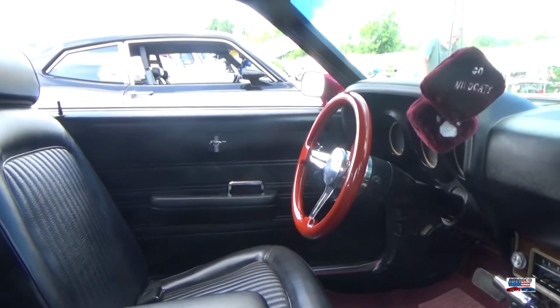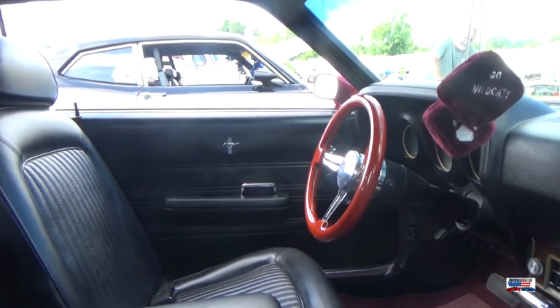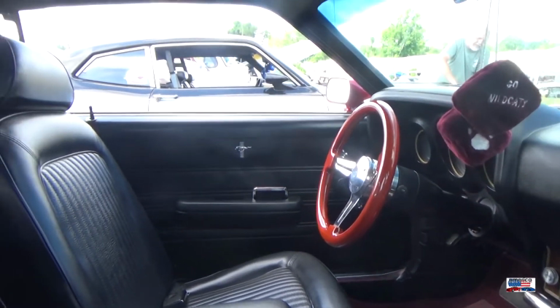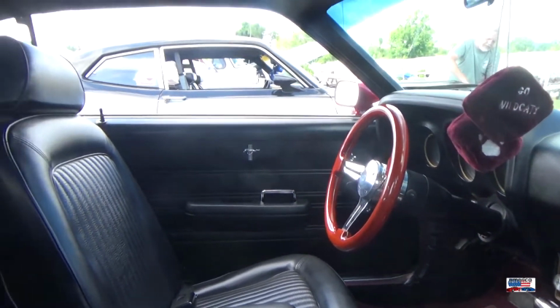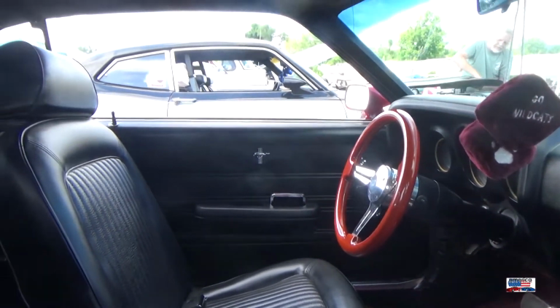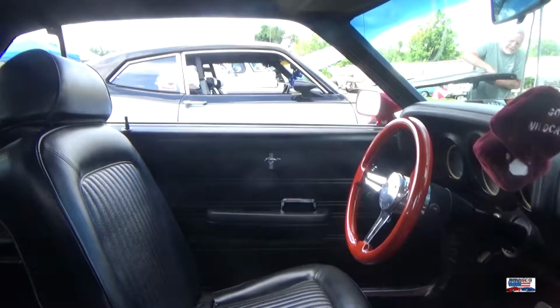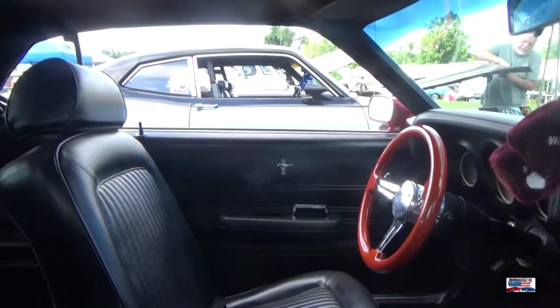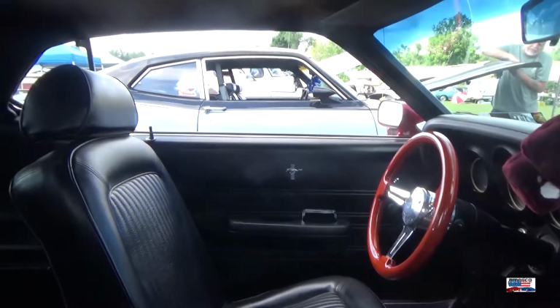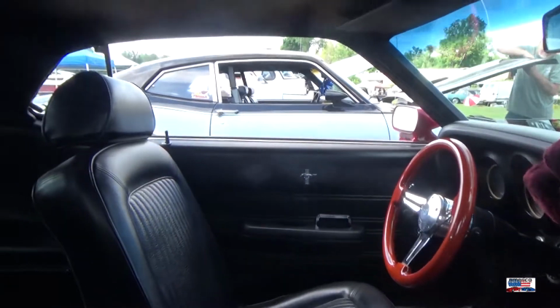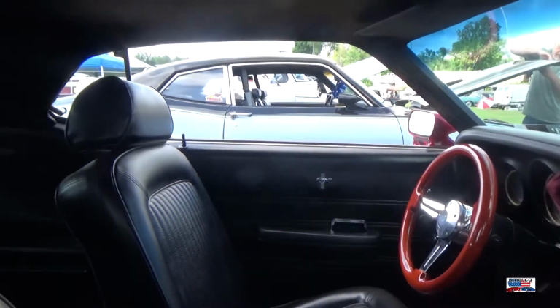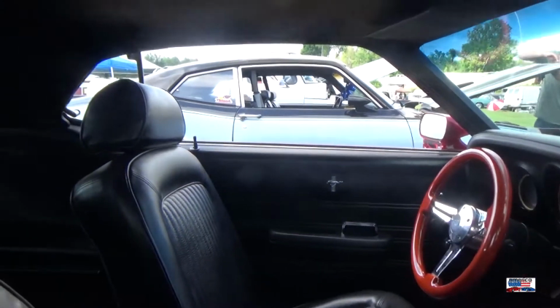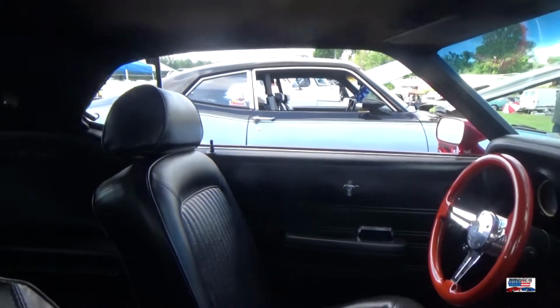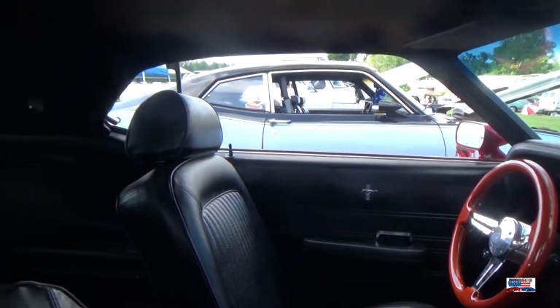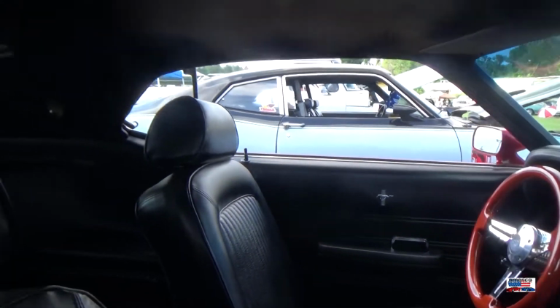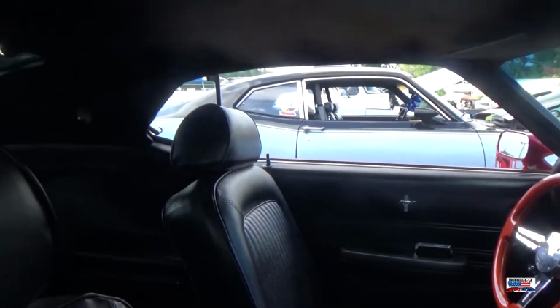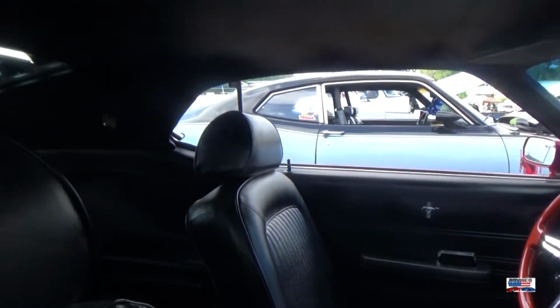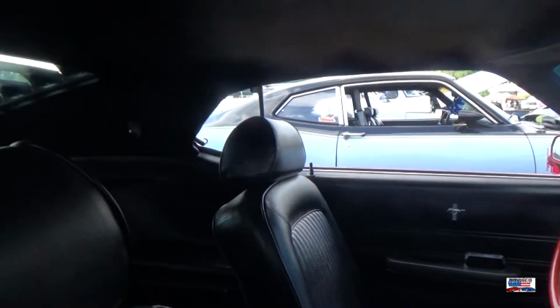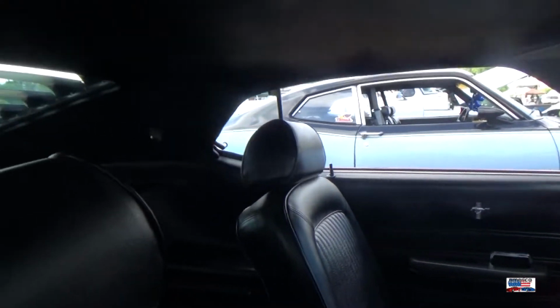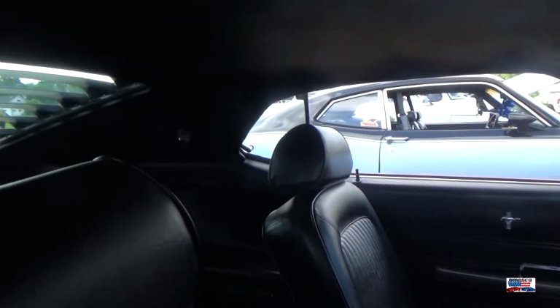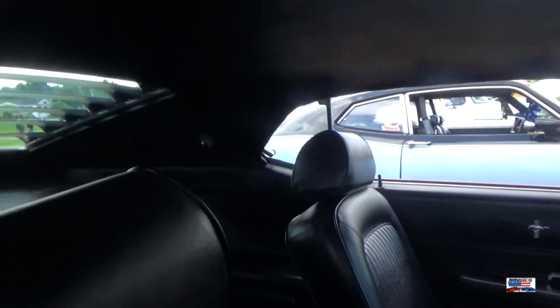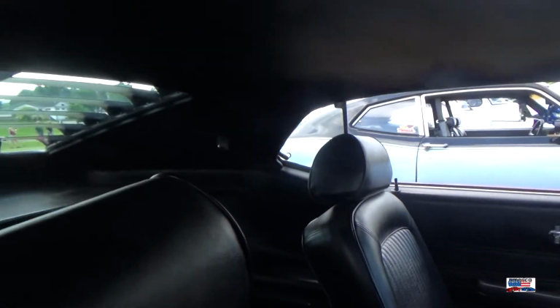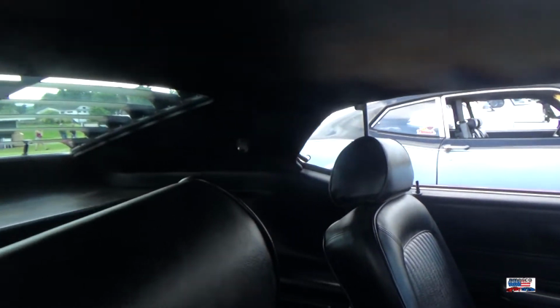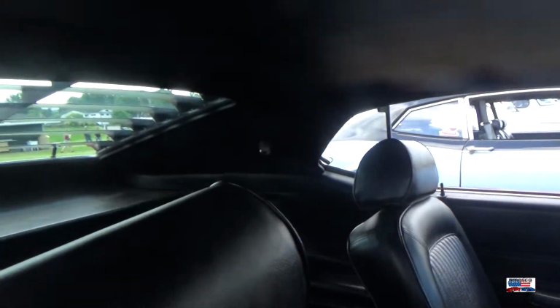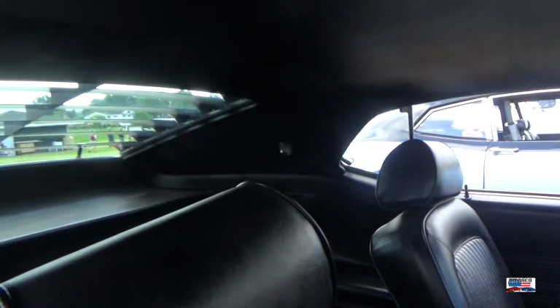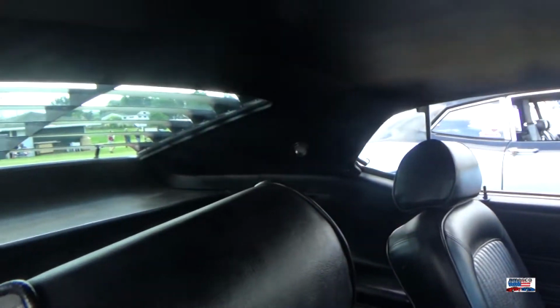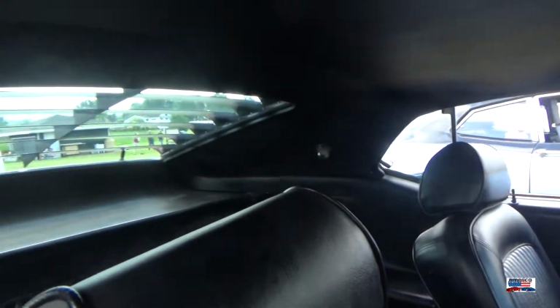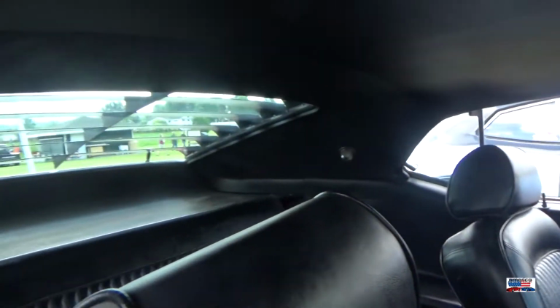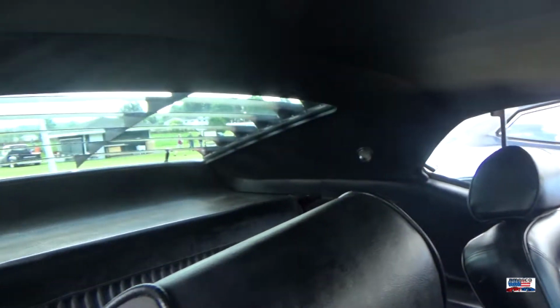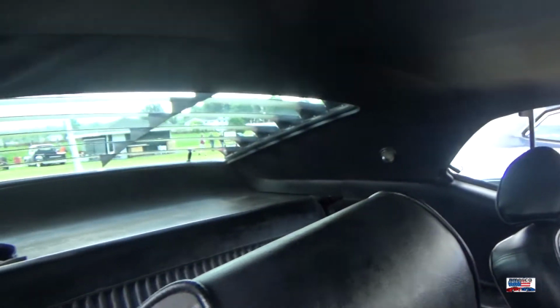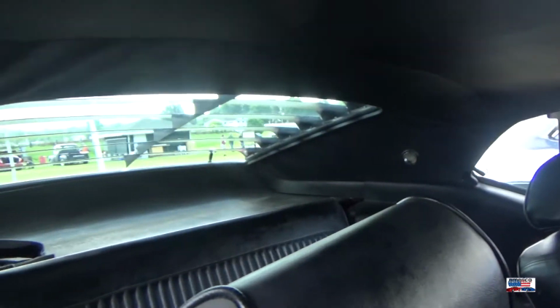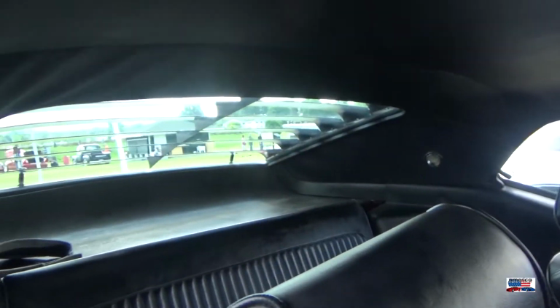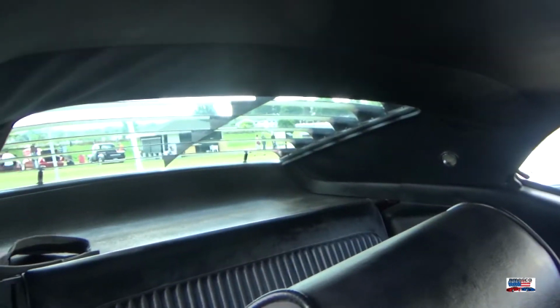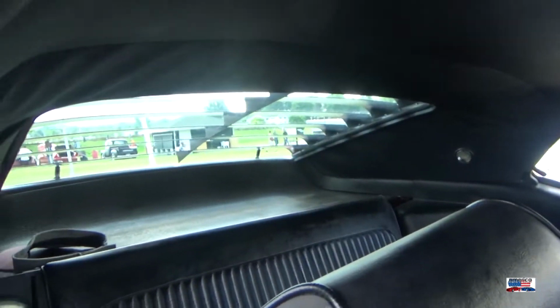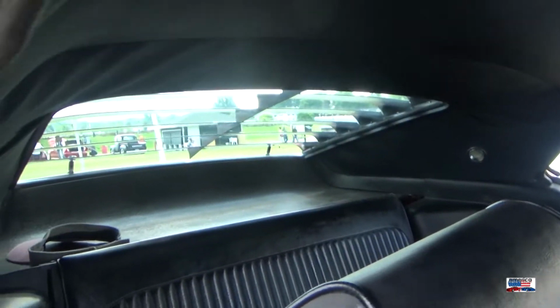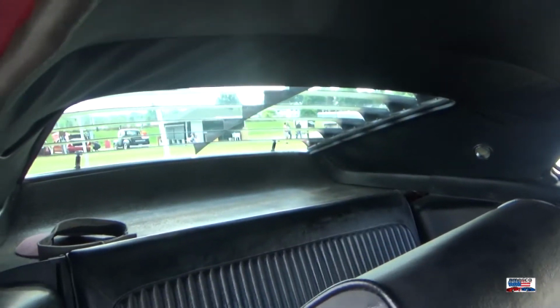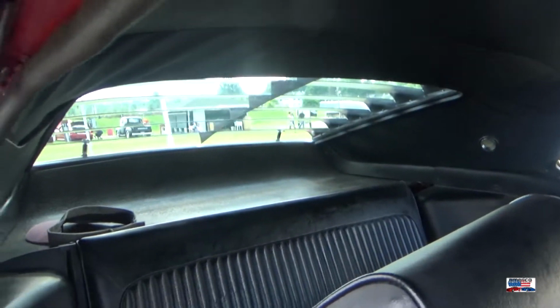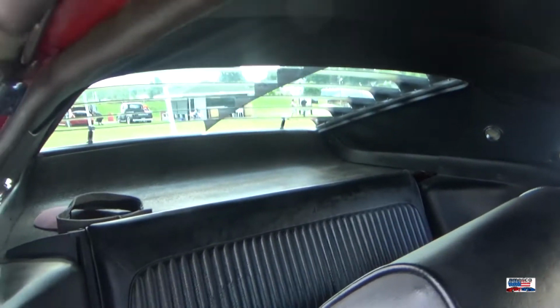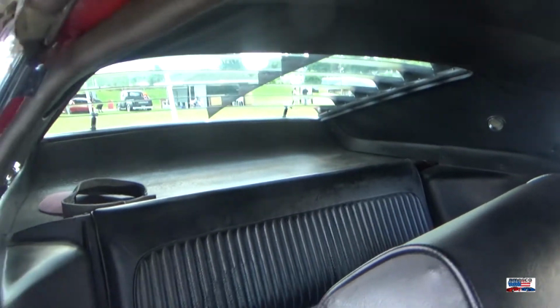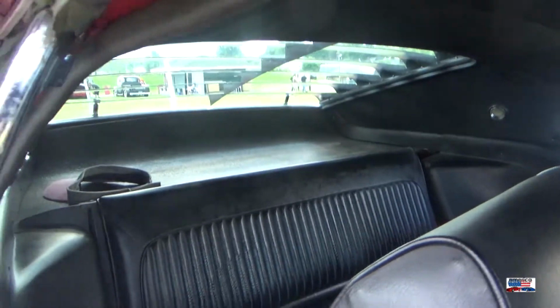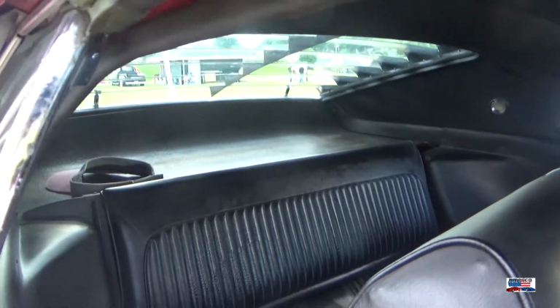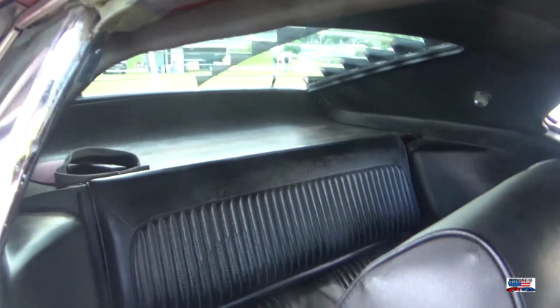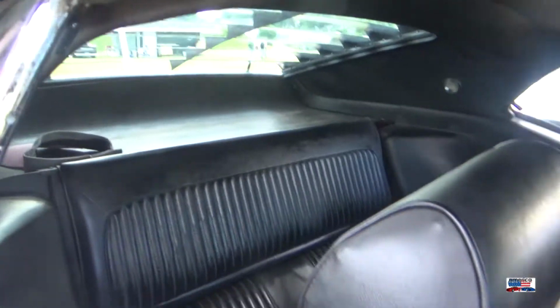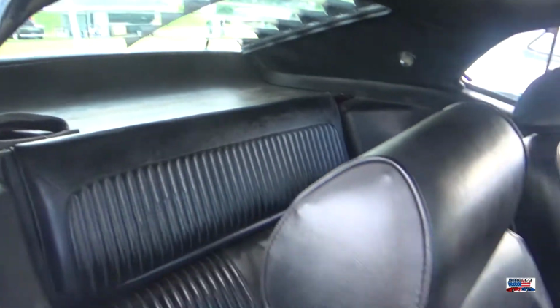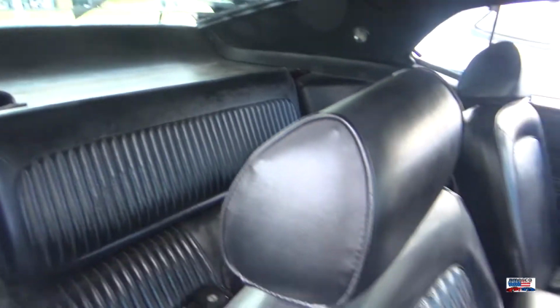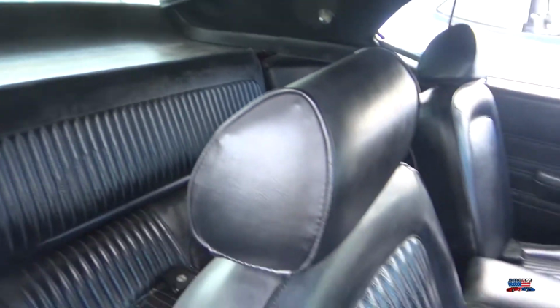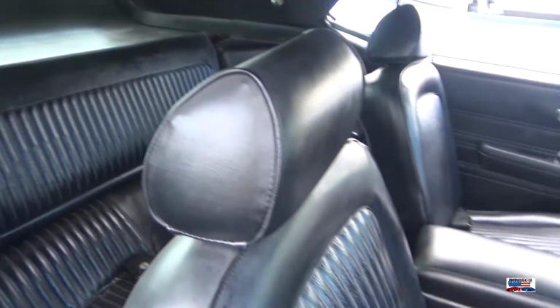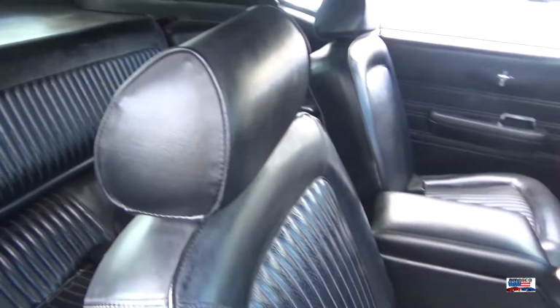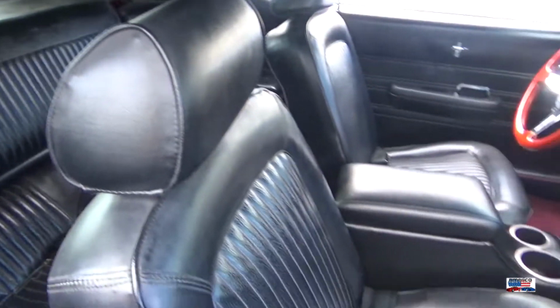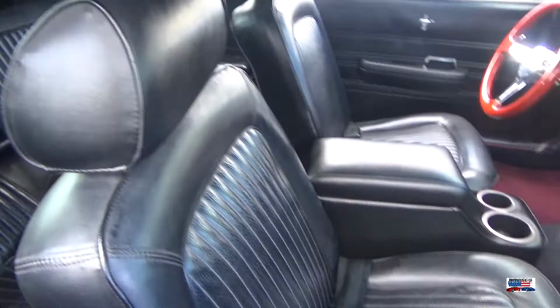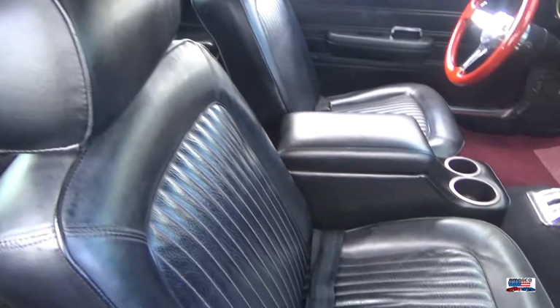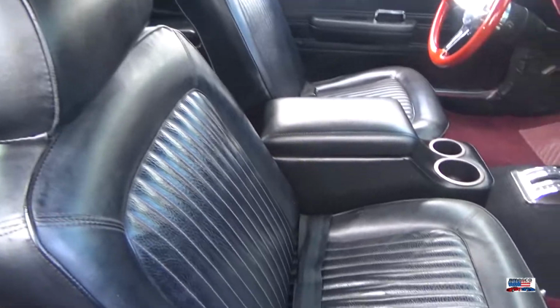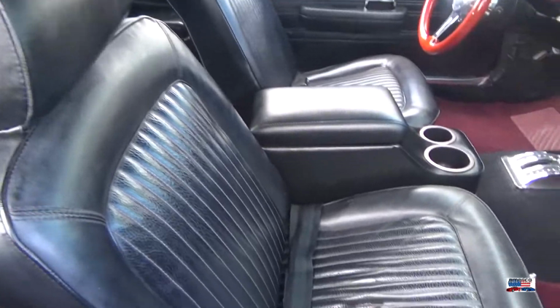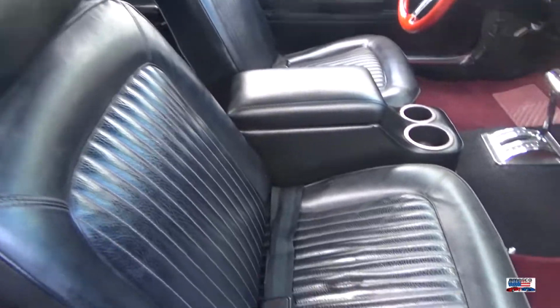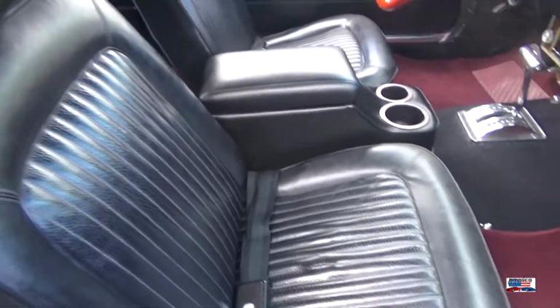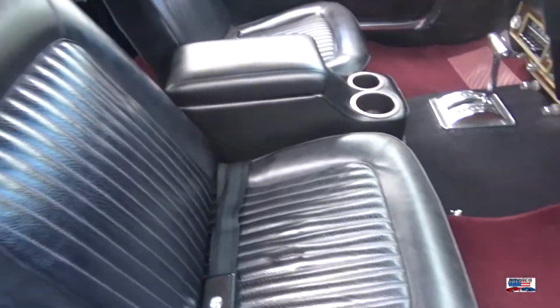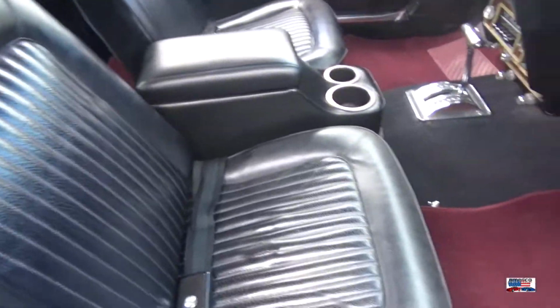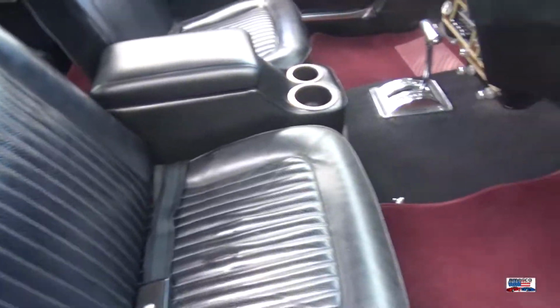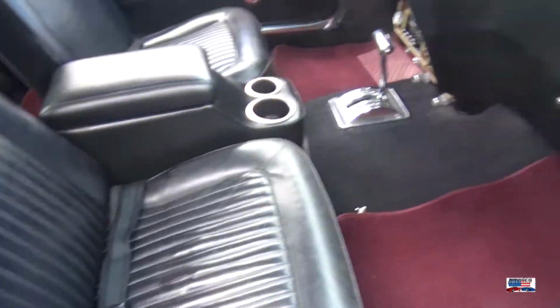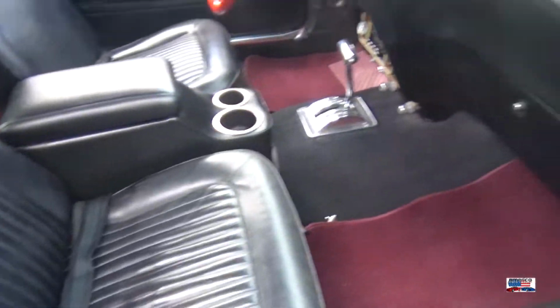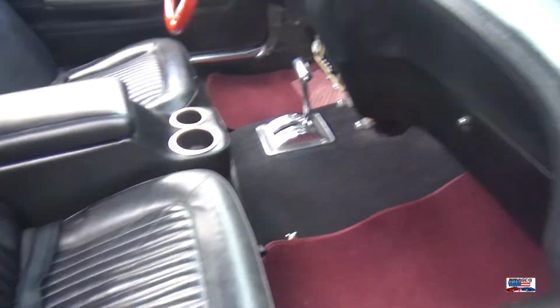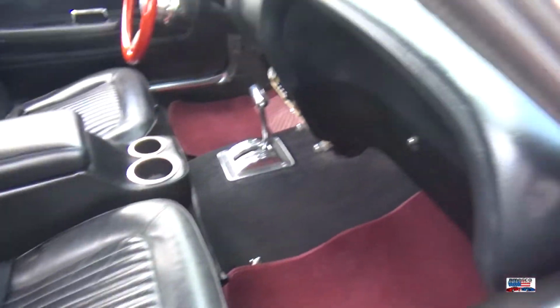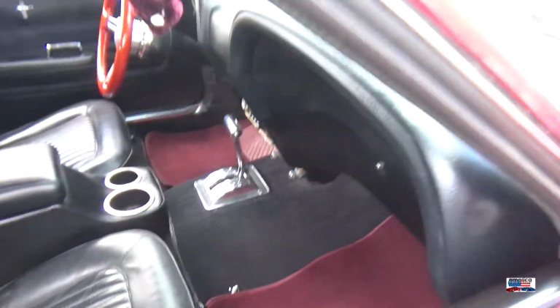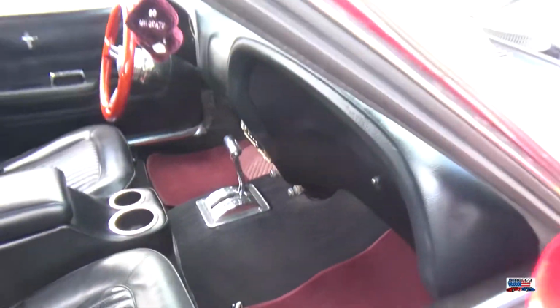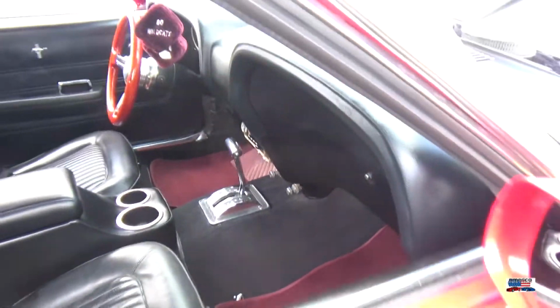The steering wheel on this car — I don't believe that would be an original, but you guys can correct me if I am wrong.